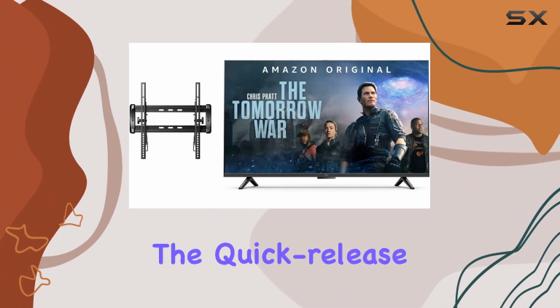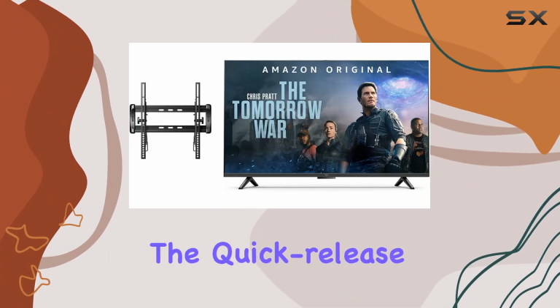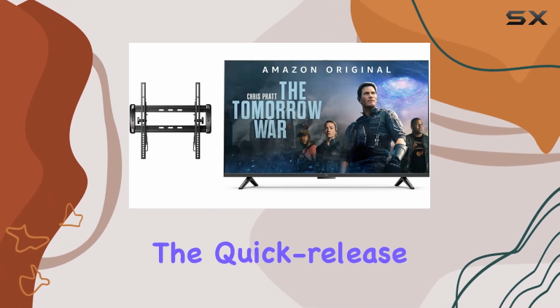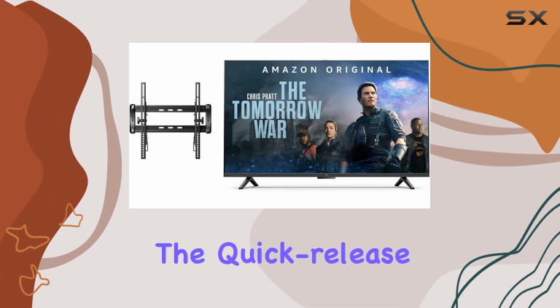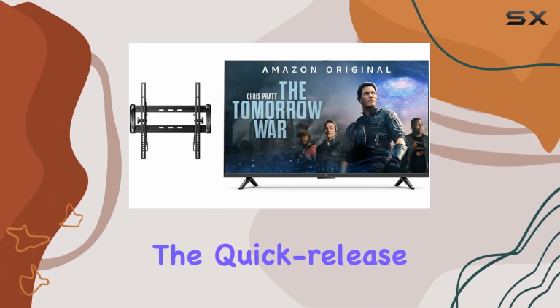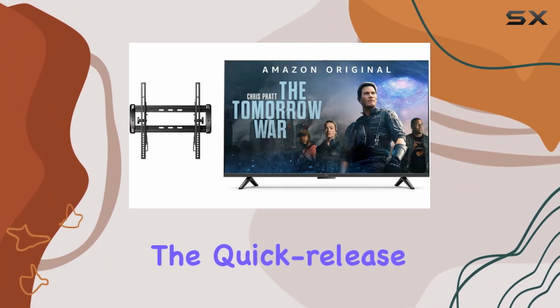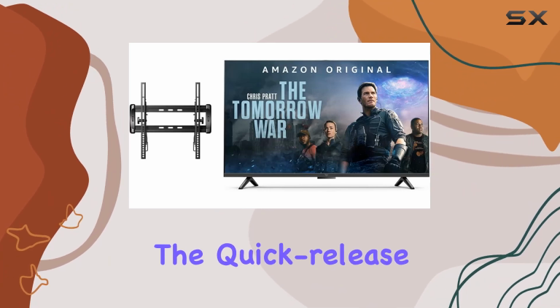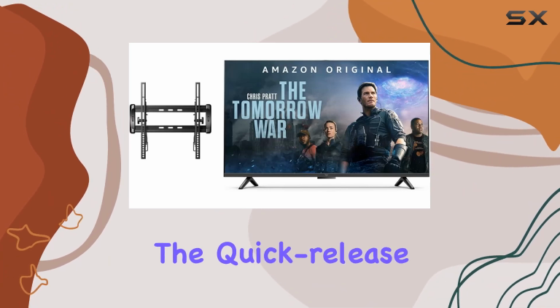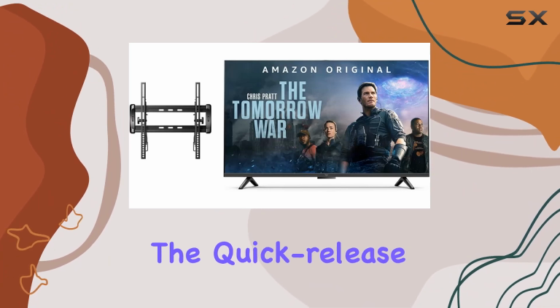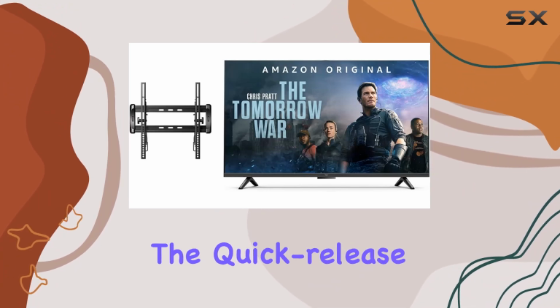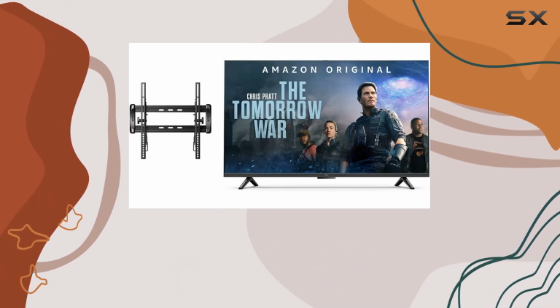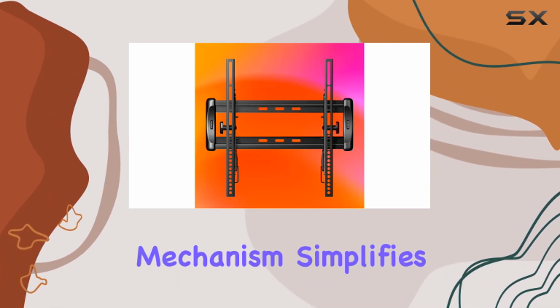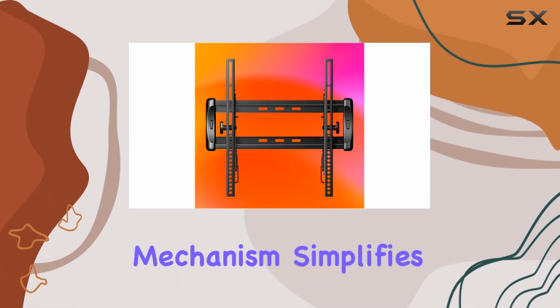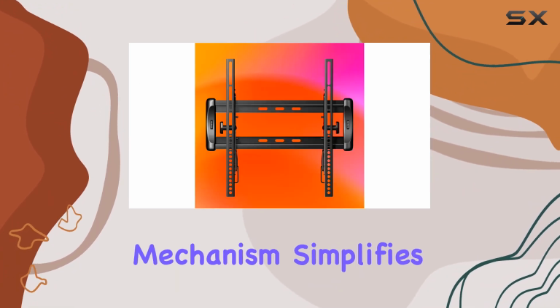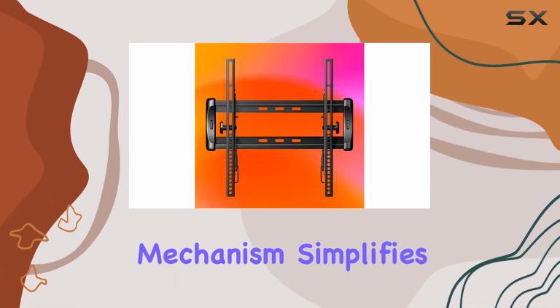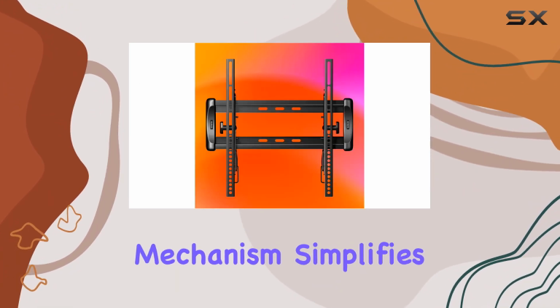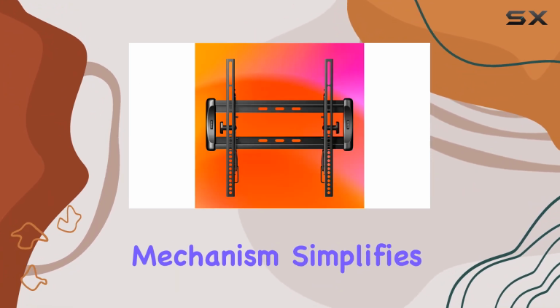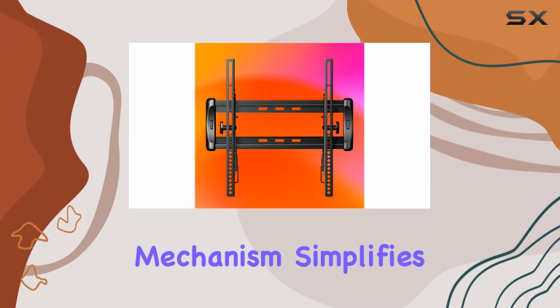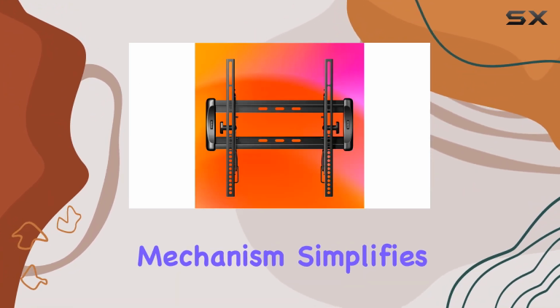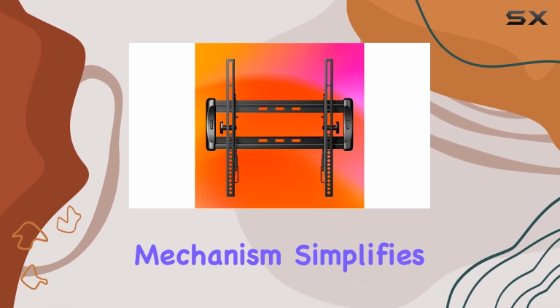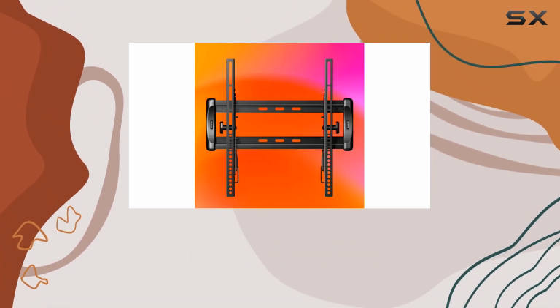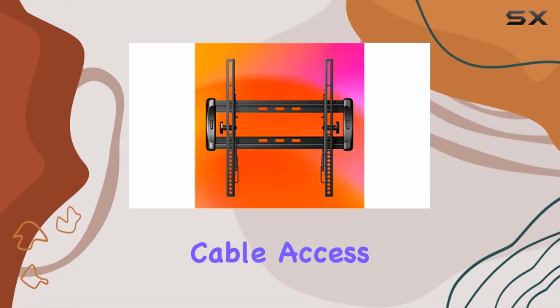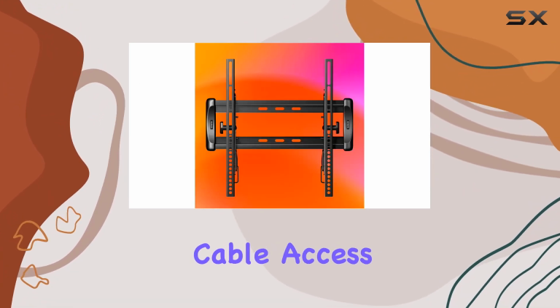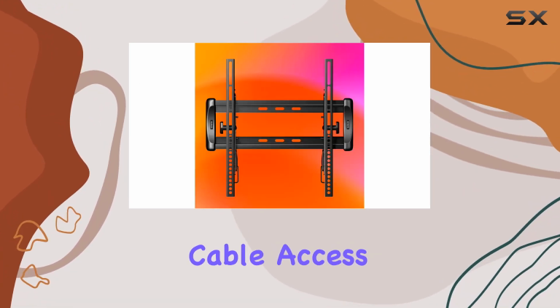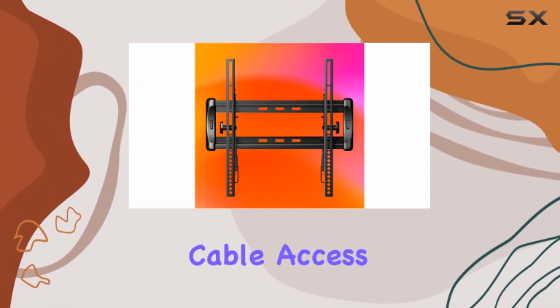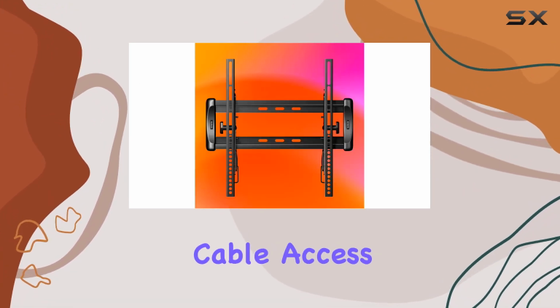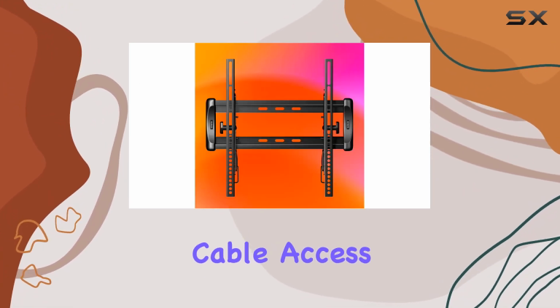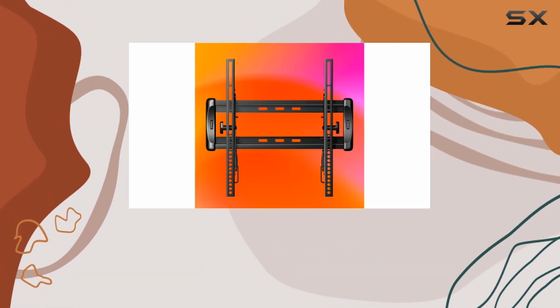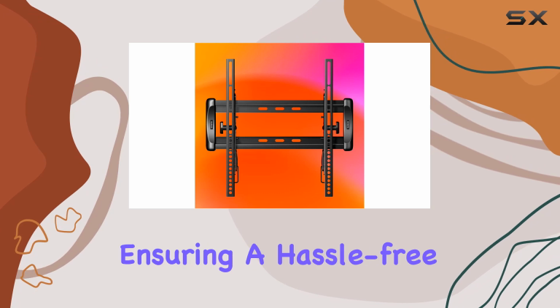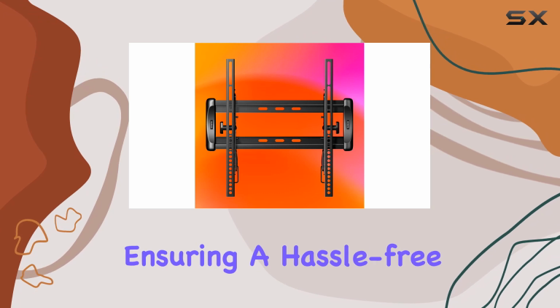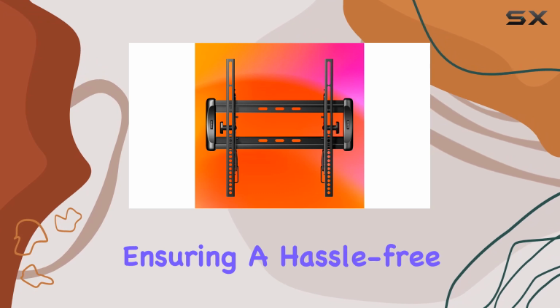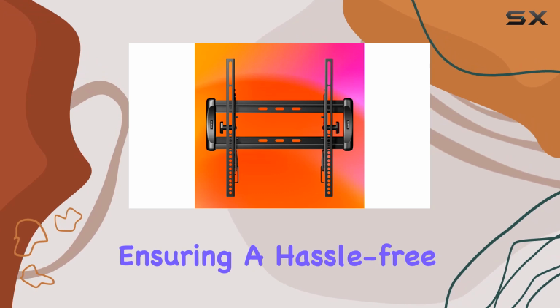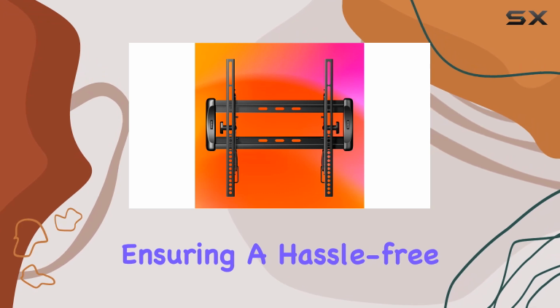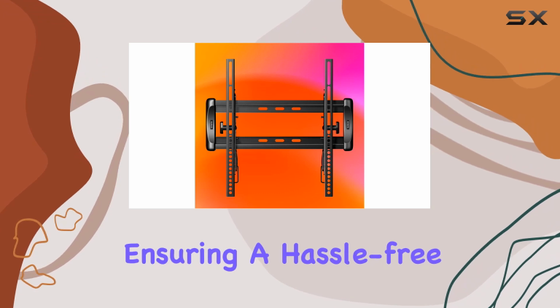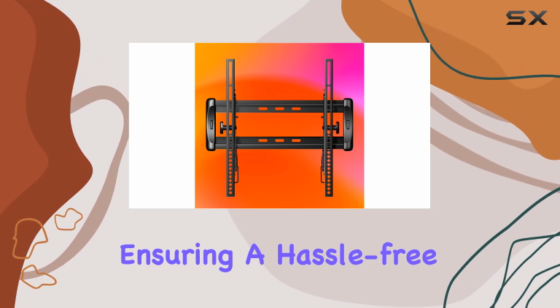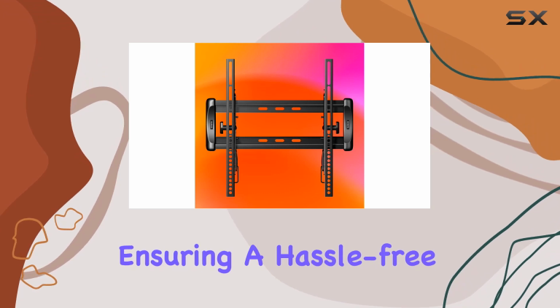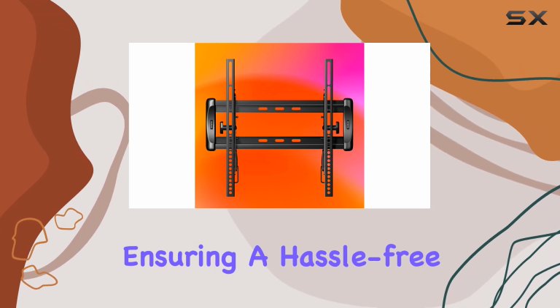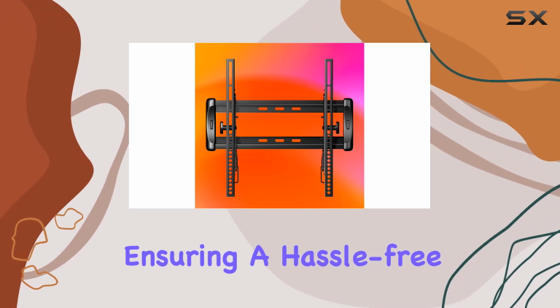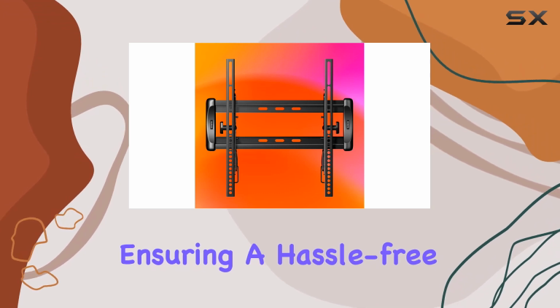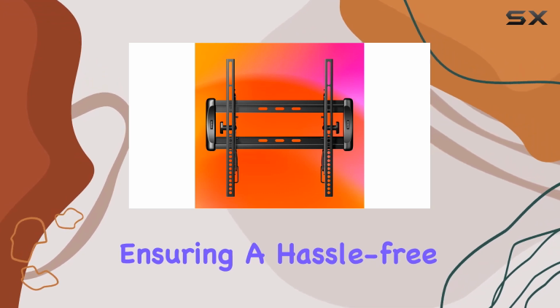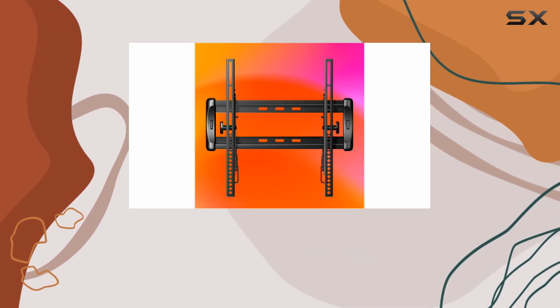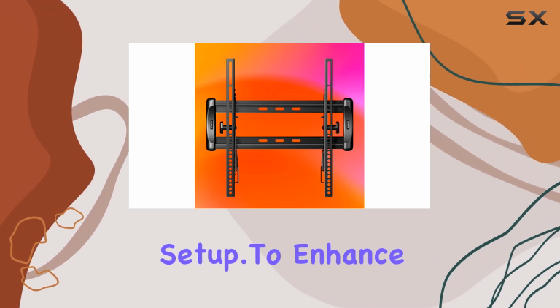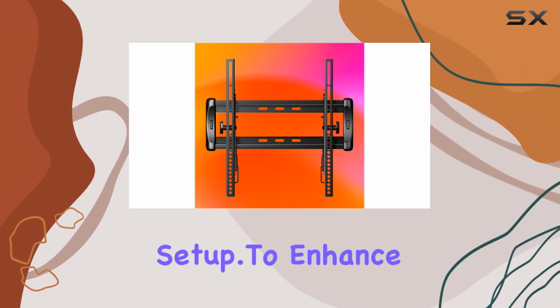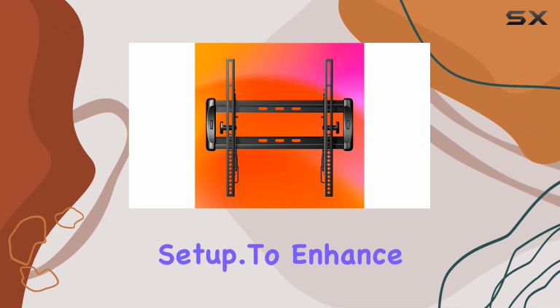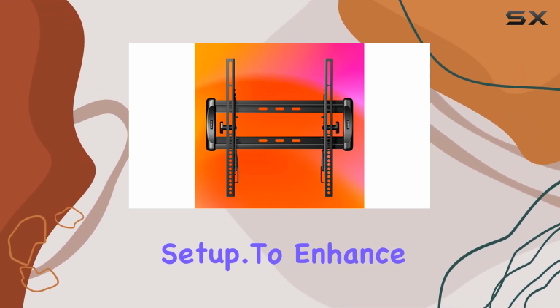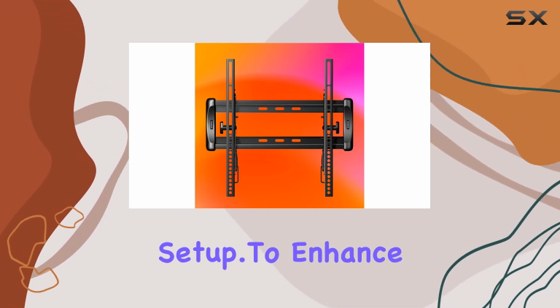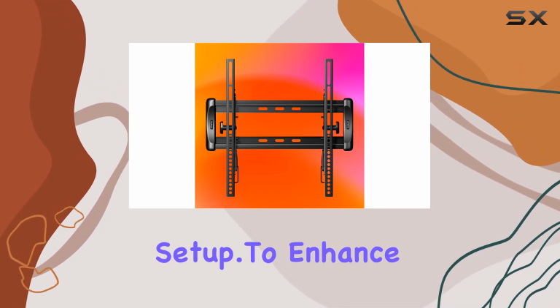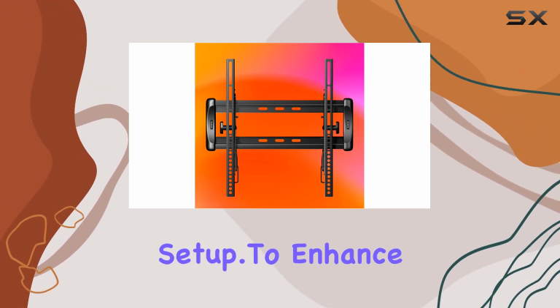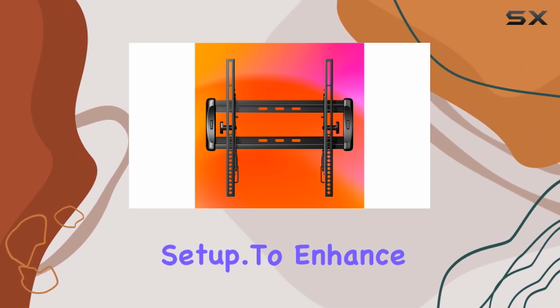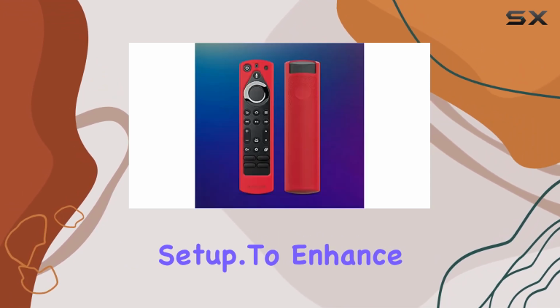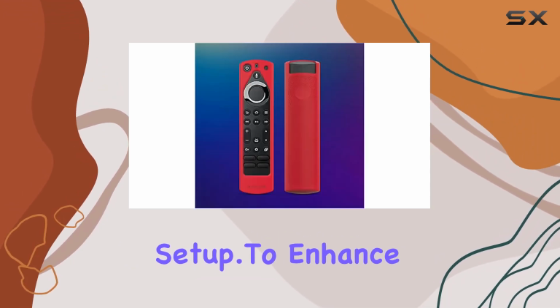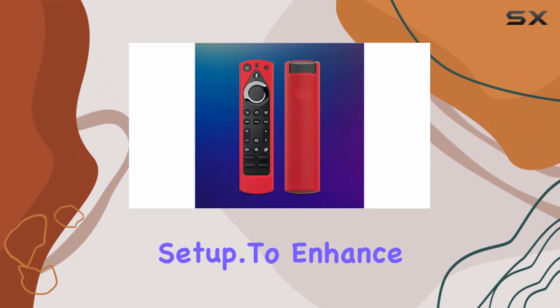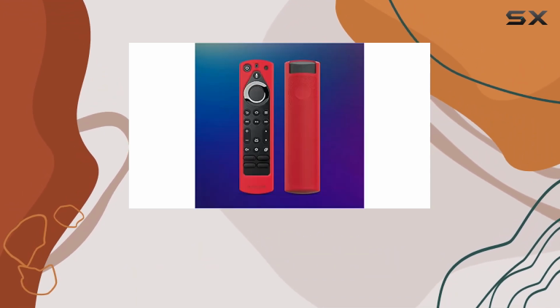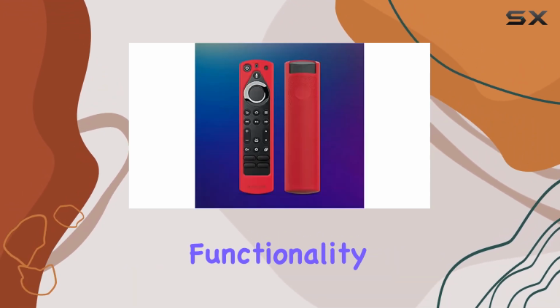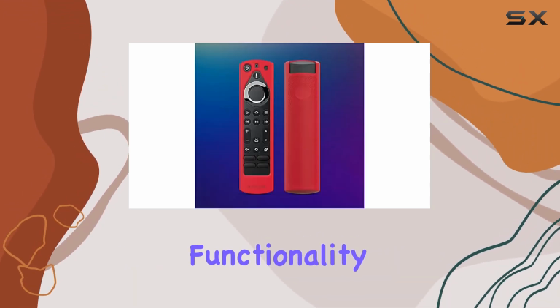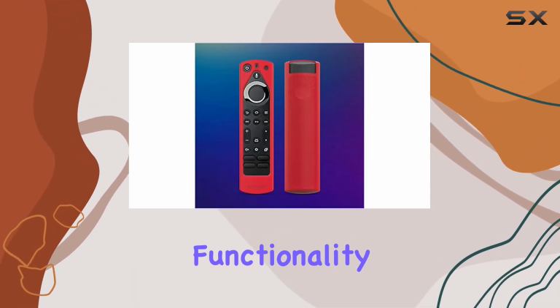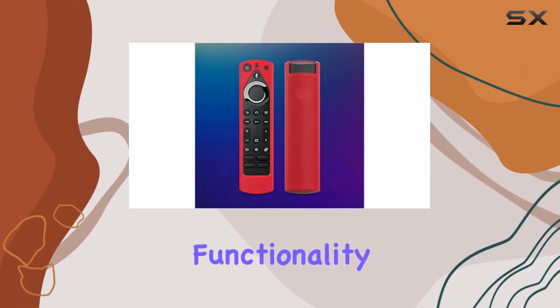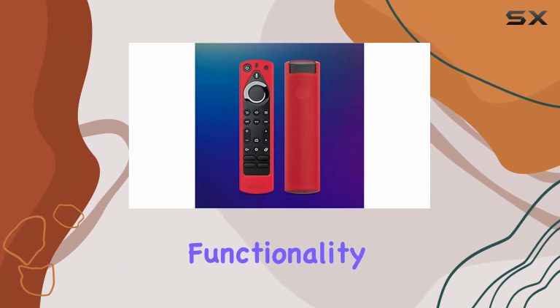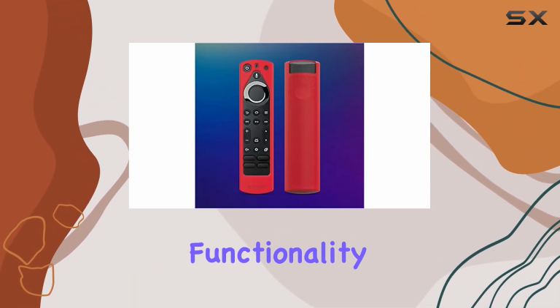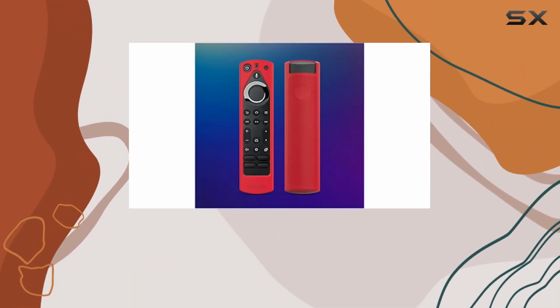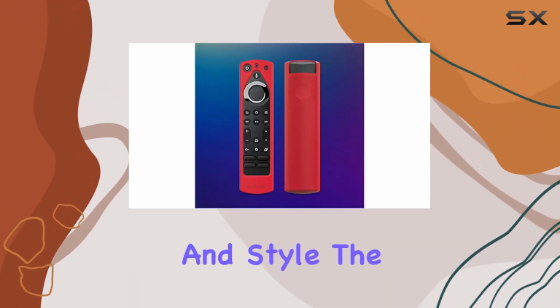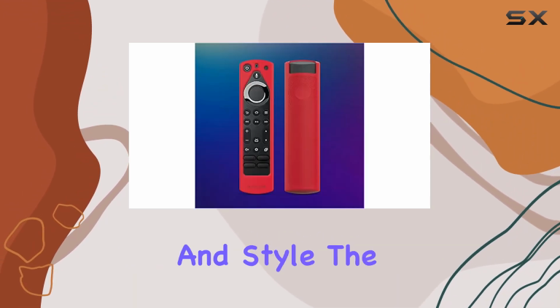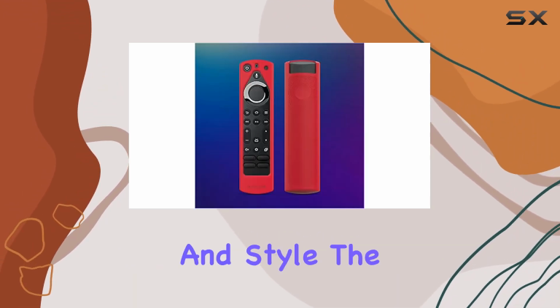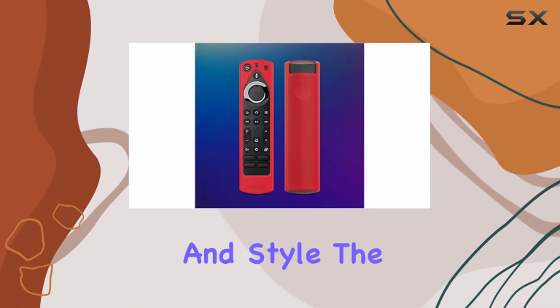The quick-release mechanism simplifies cable access, ensuring a hassle-free setup to enhance functionality and style.